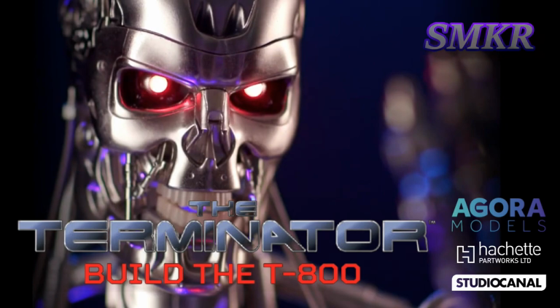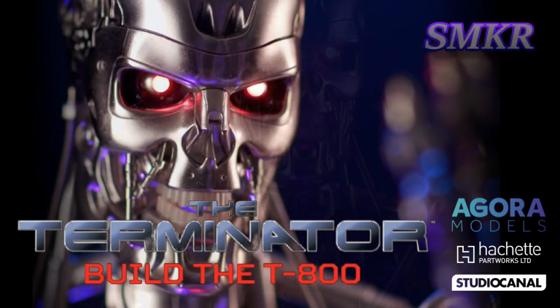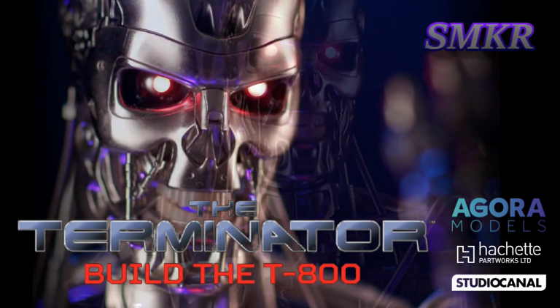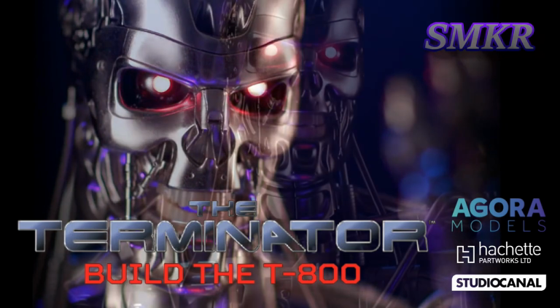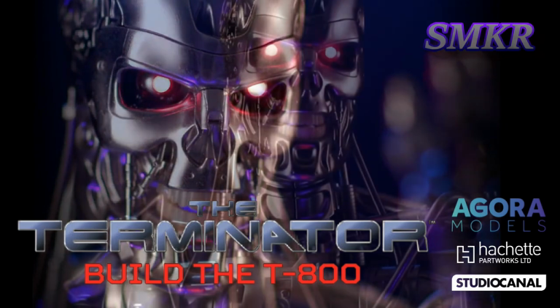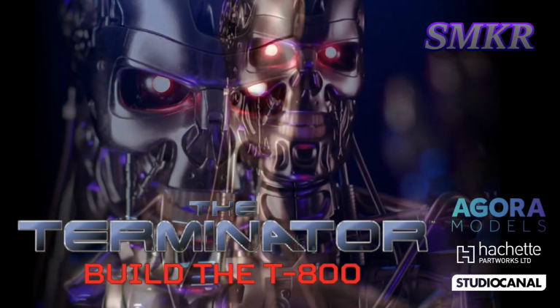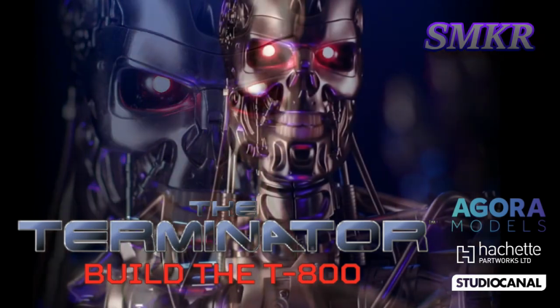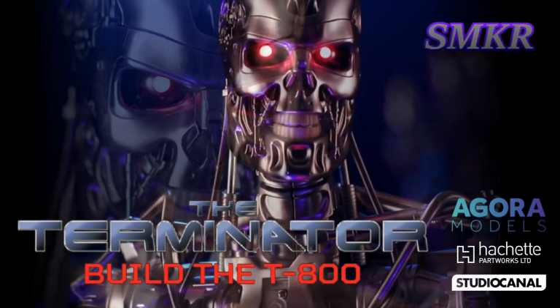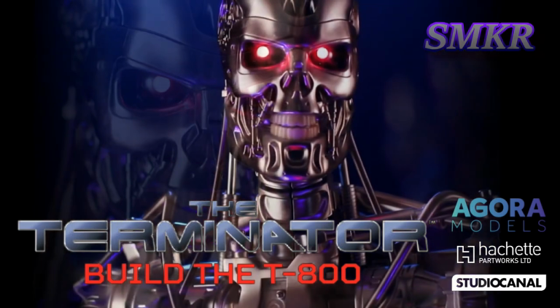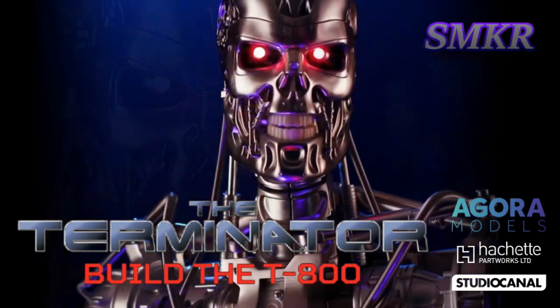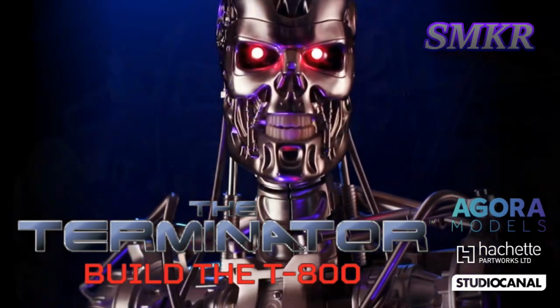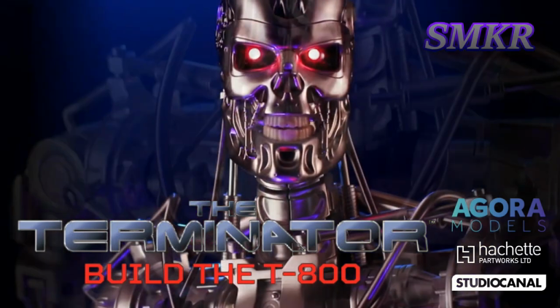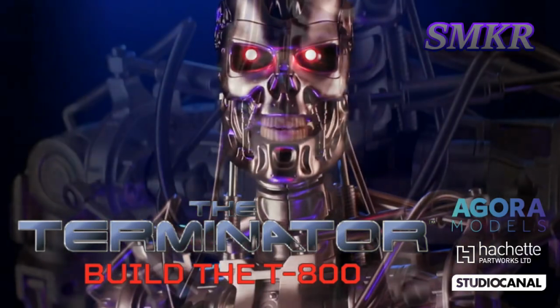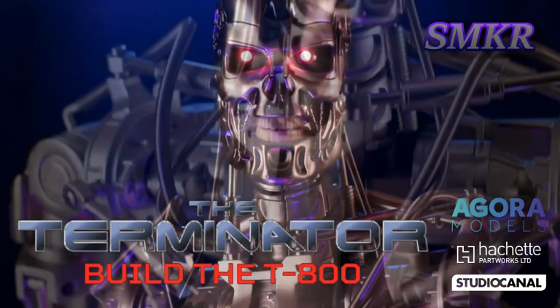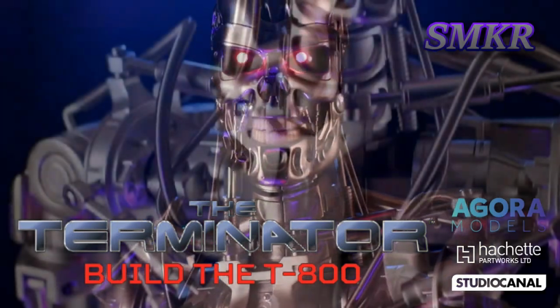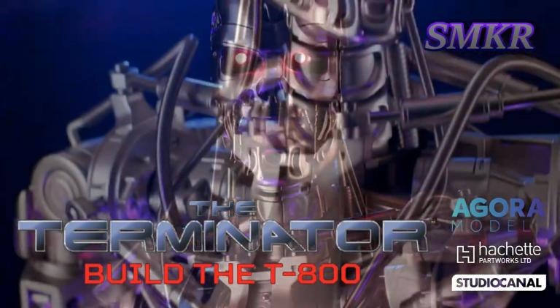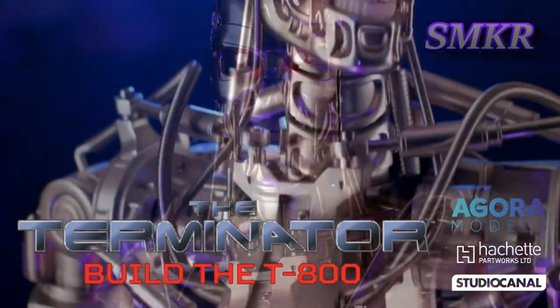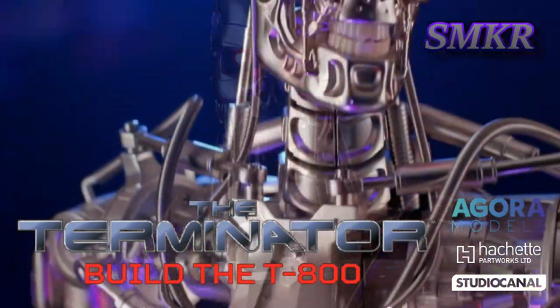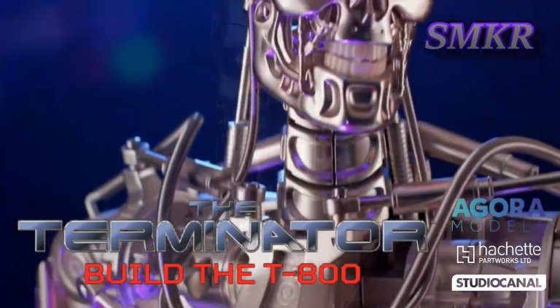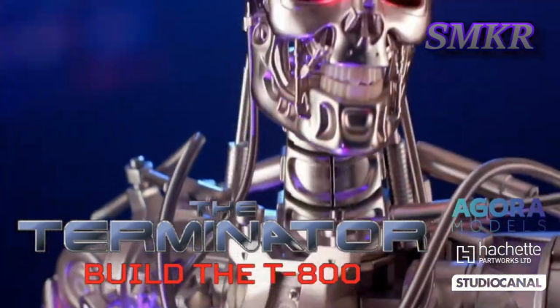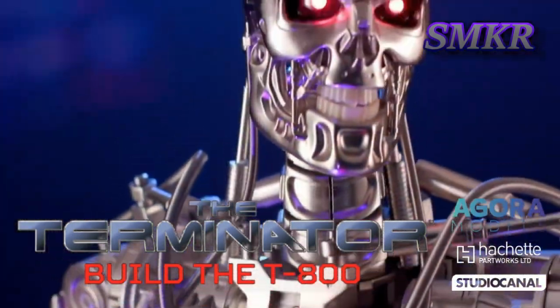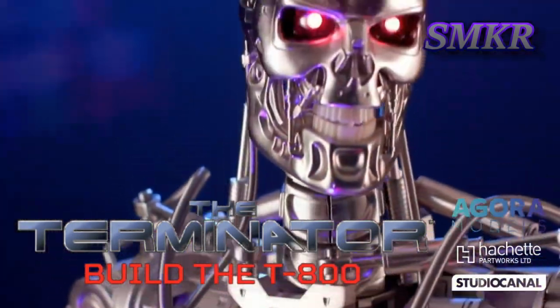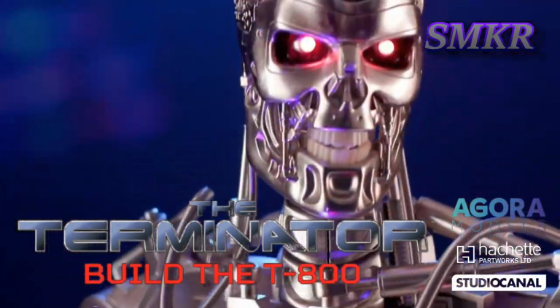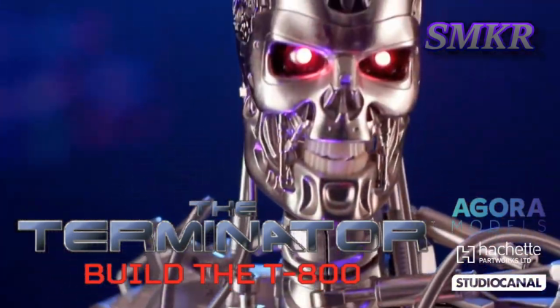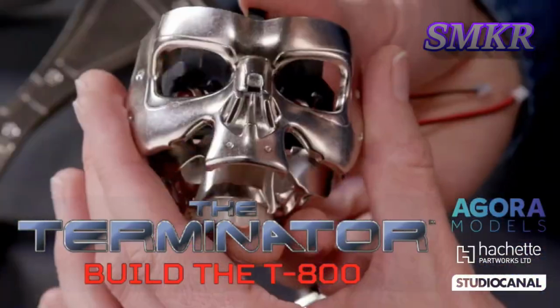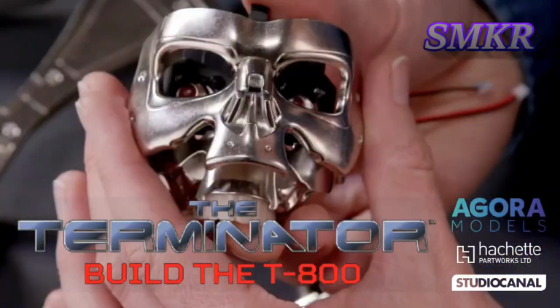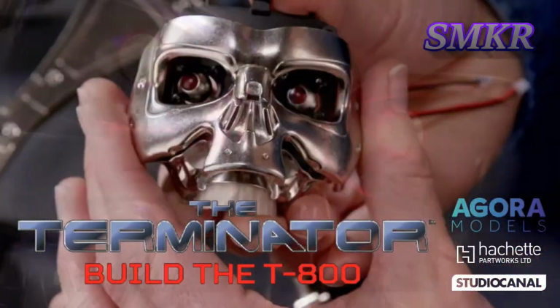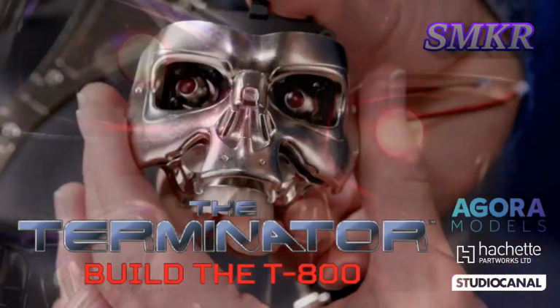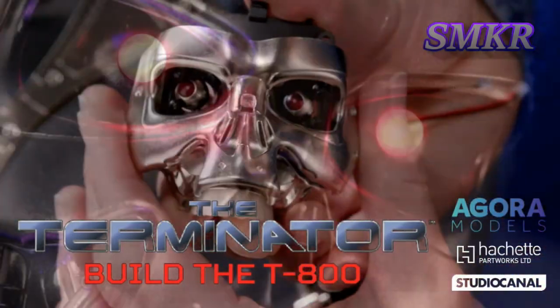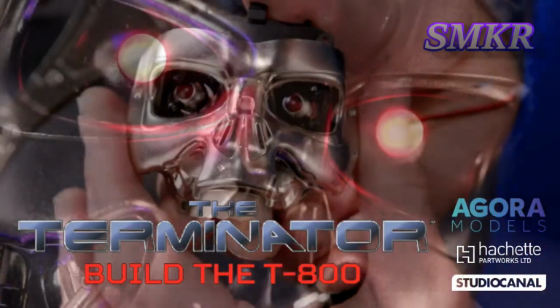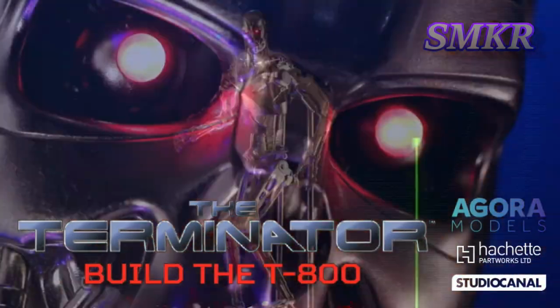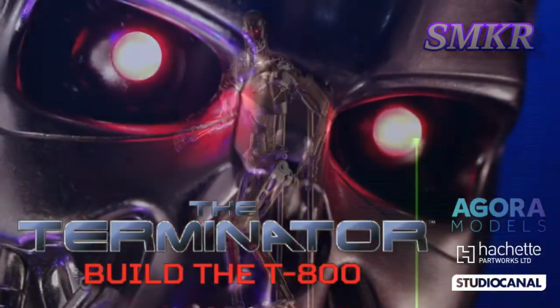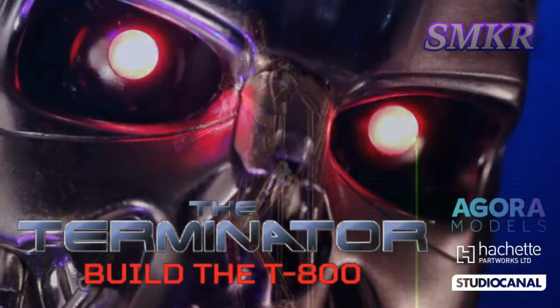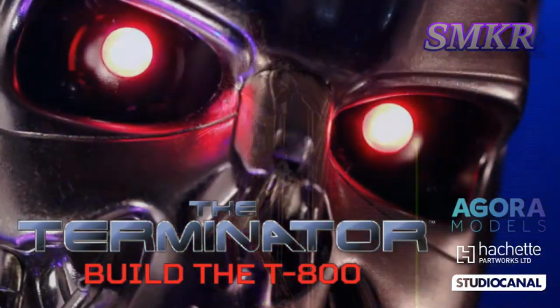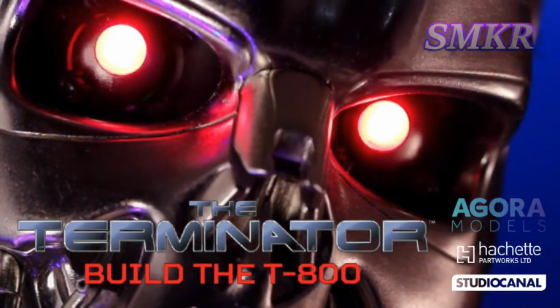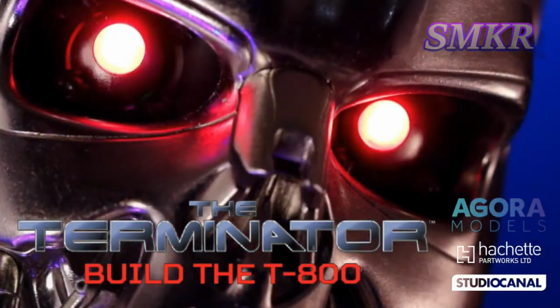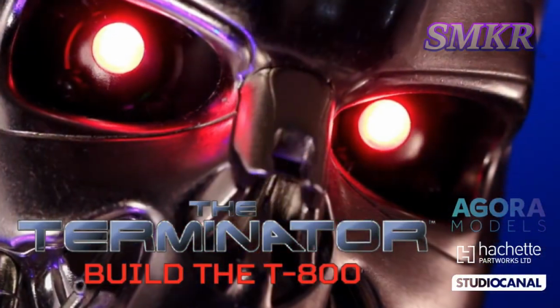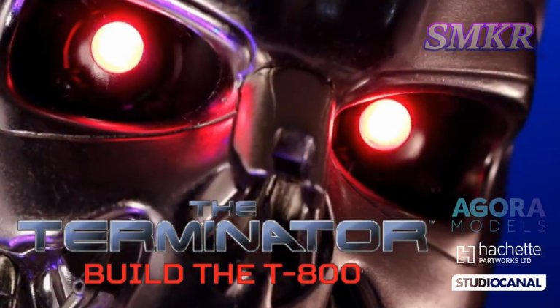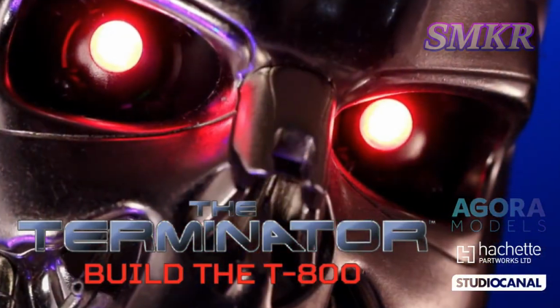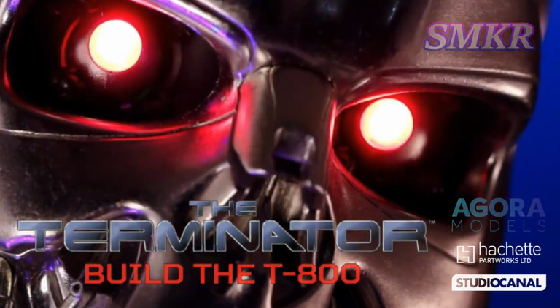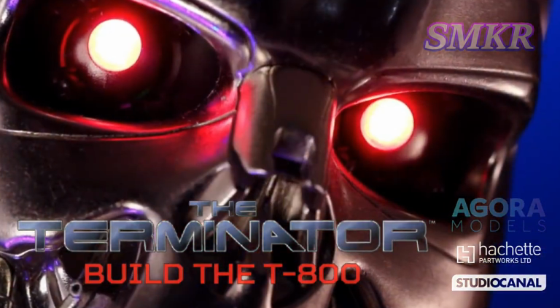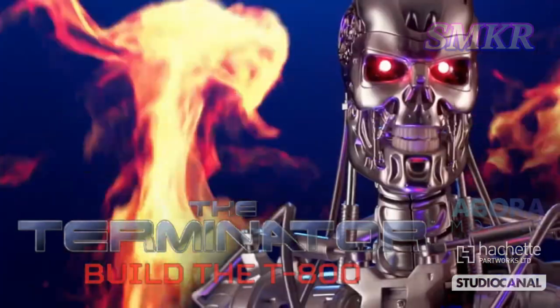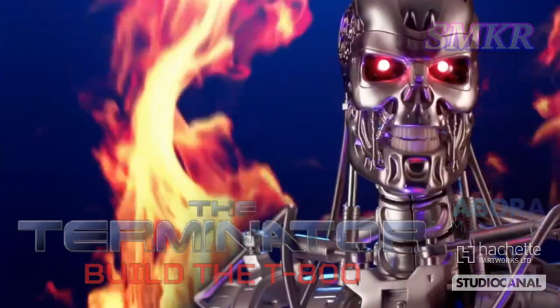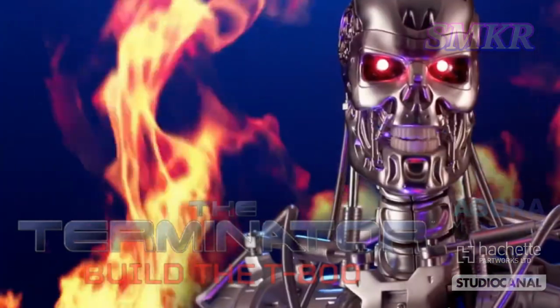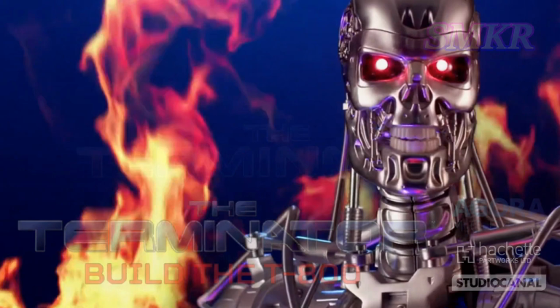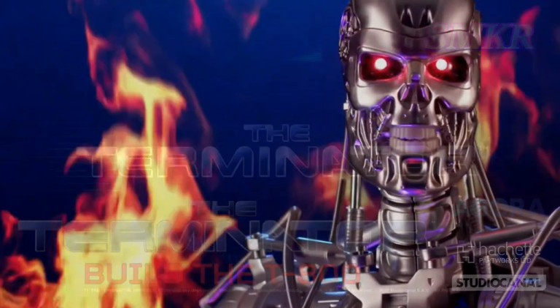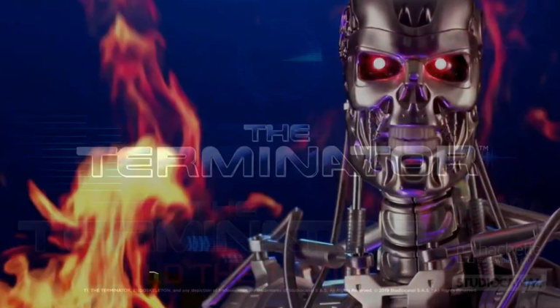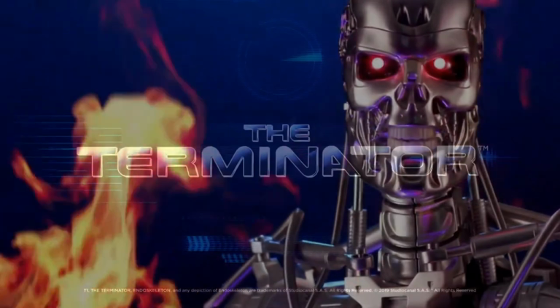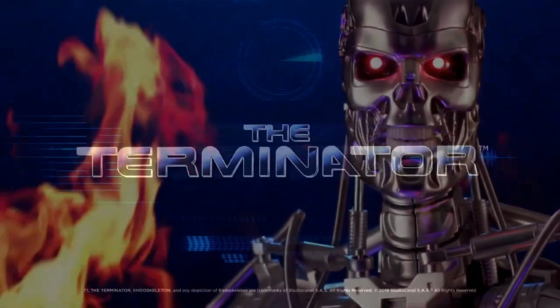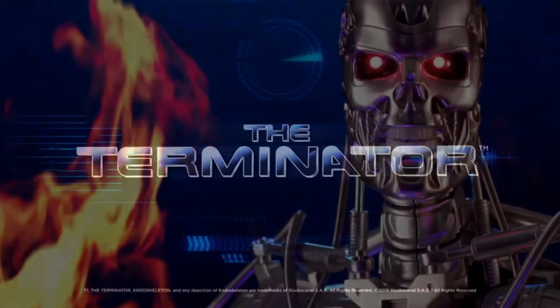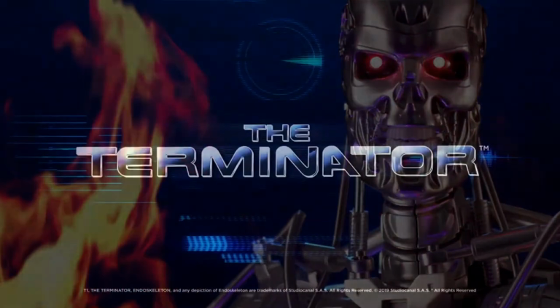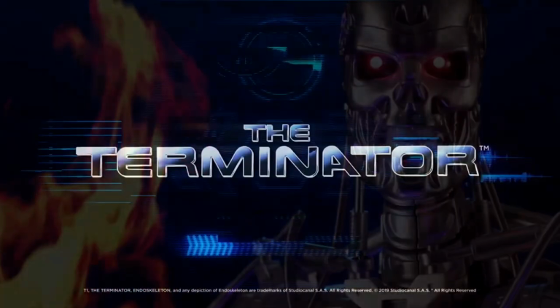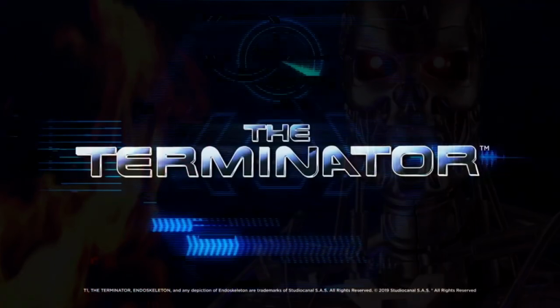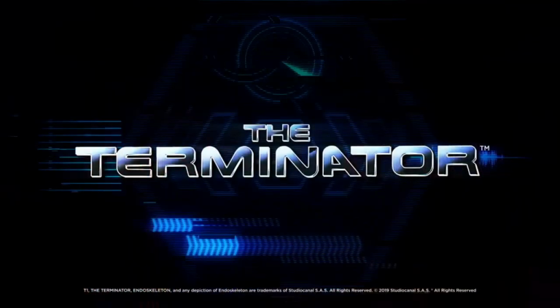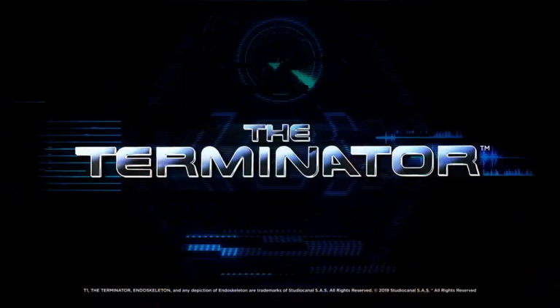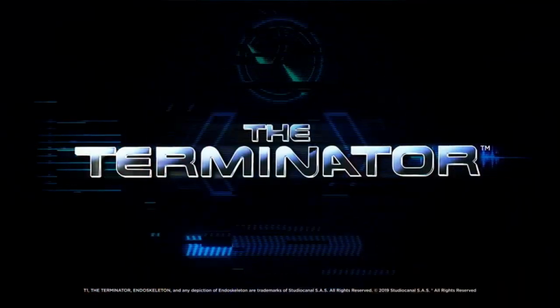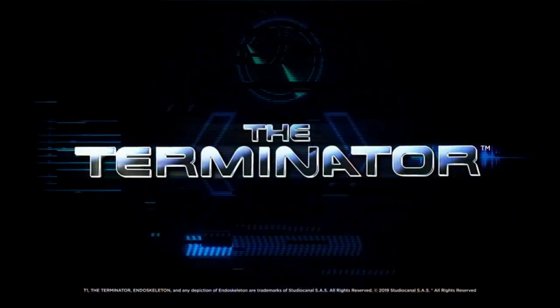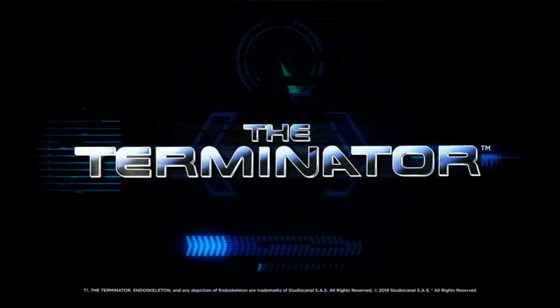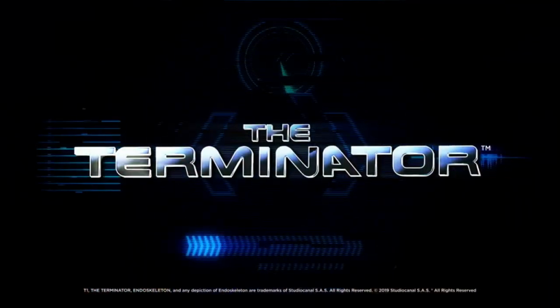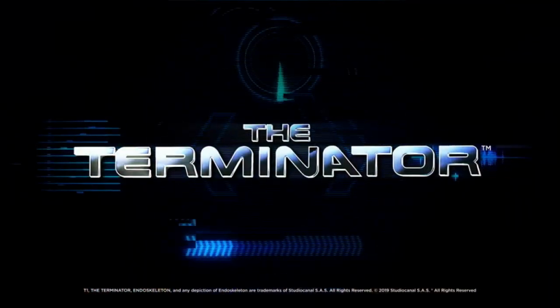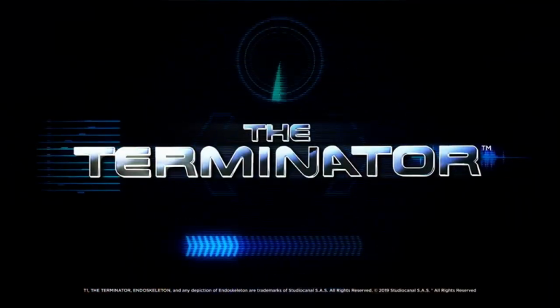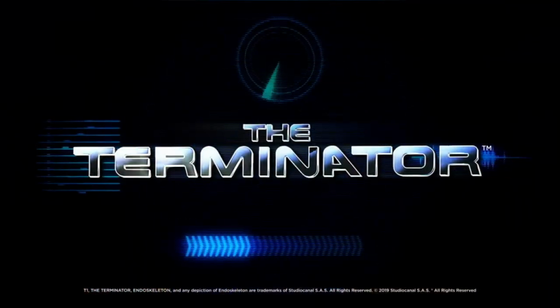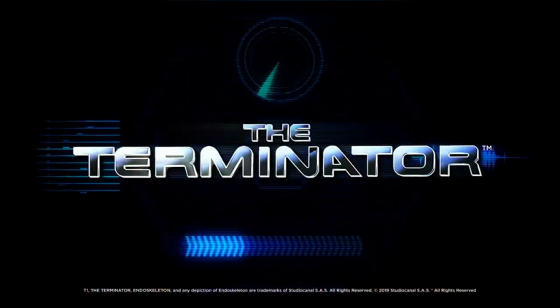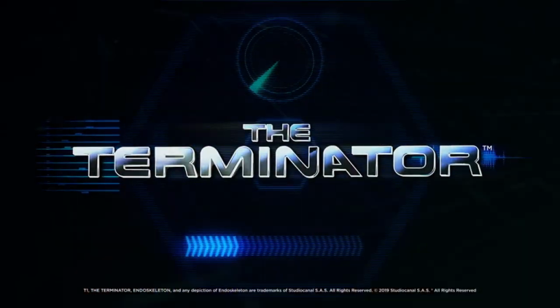Phased Plasma Rifle in 40 Watt range. Uzi 9mm. I'll be back.